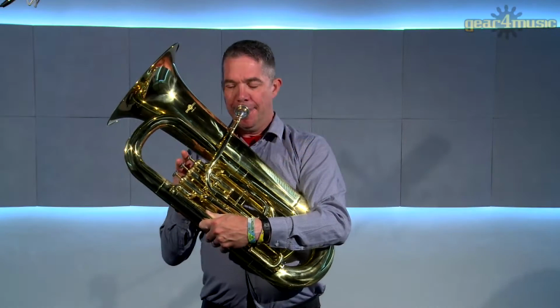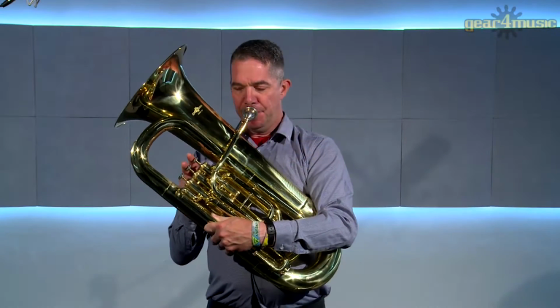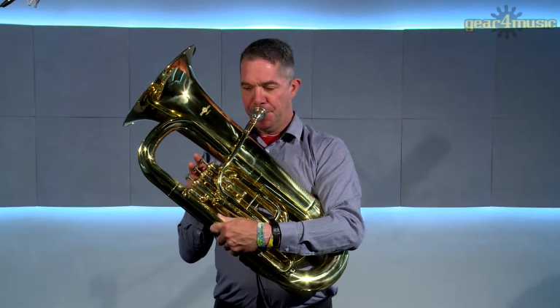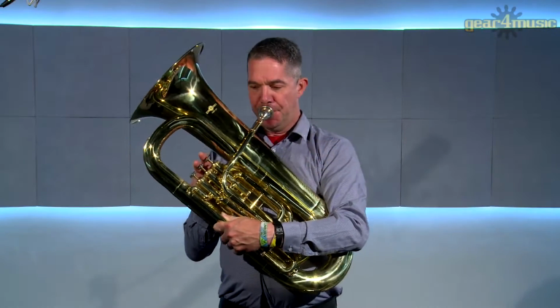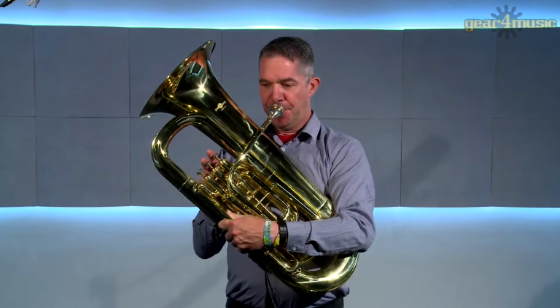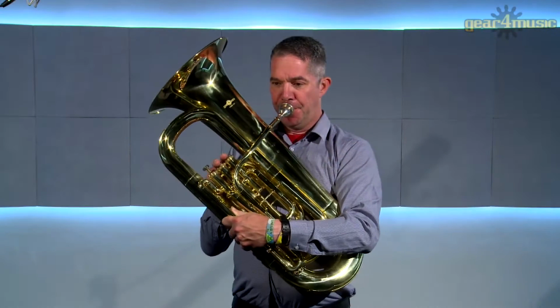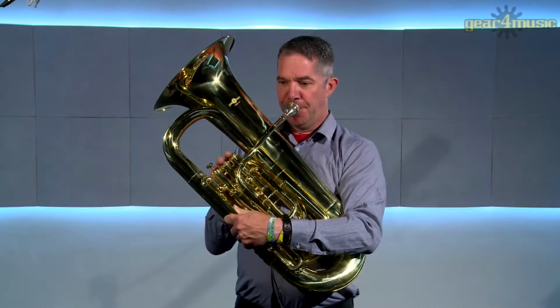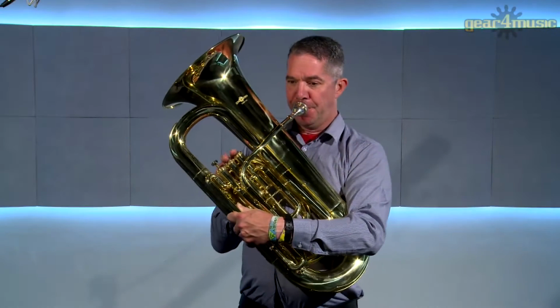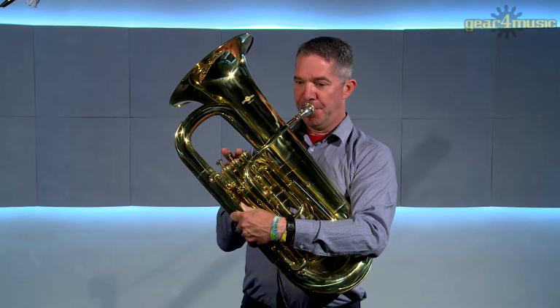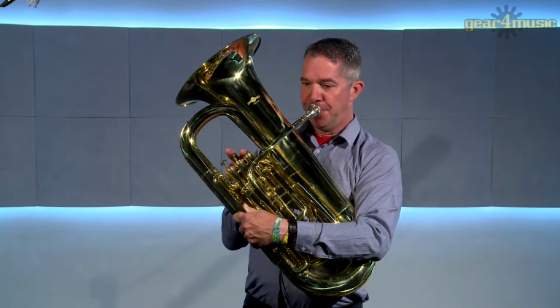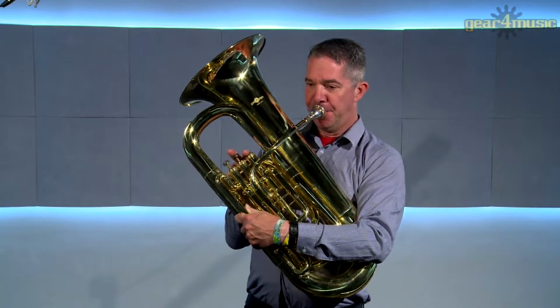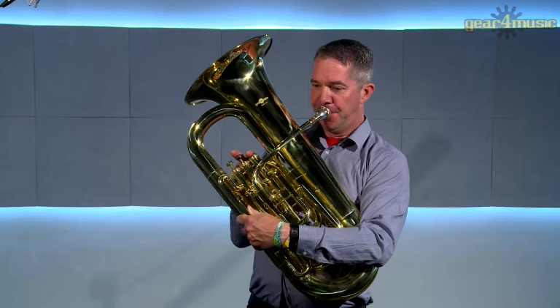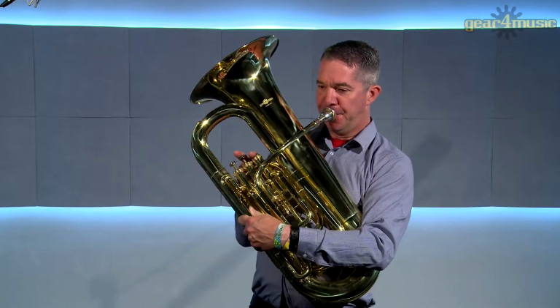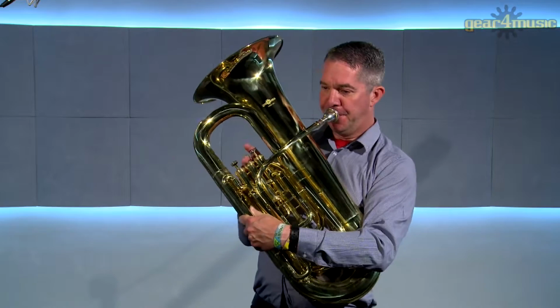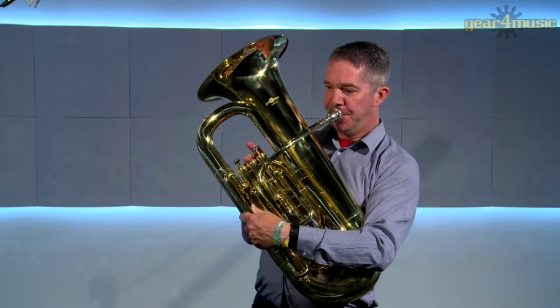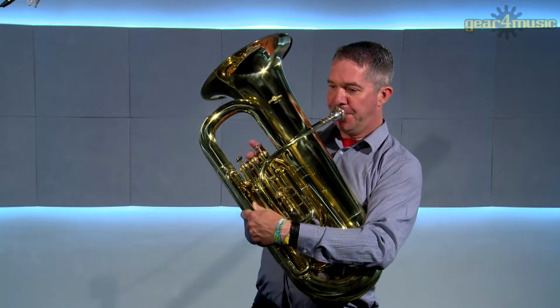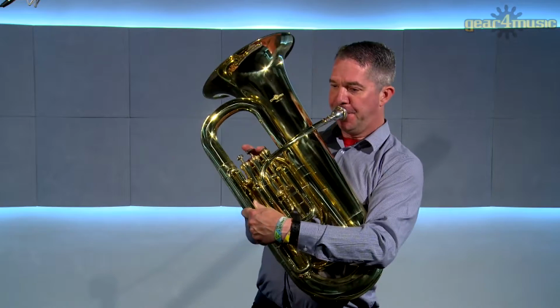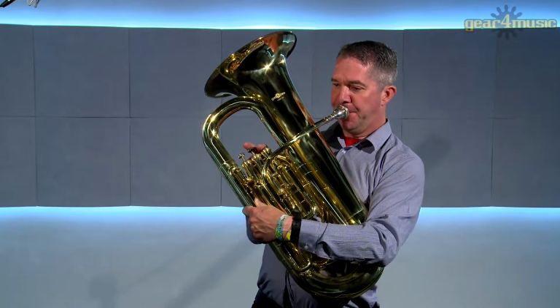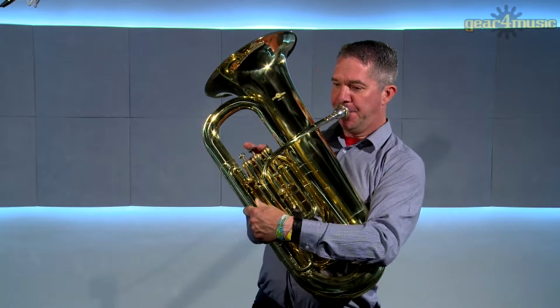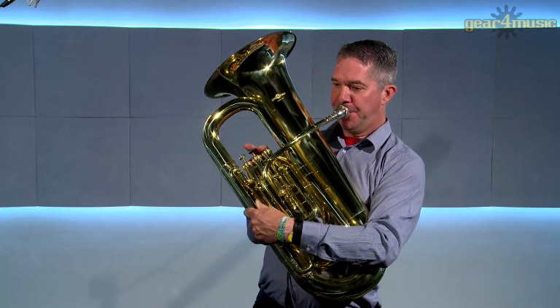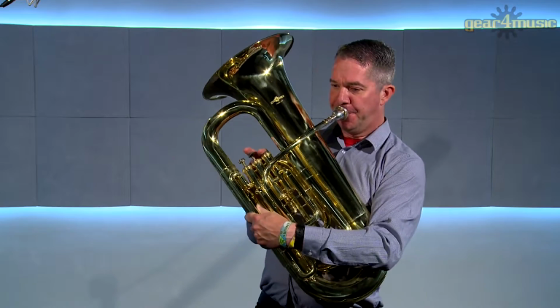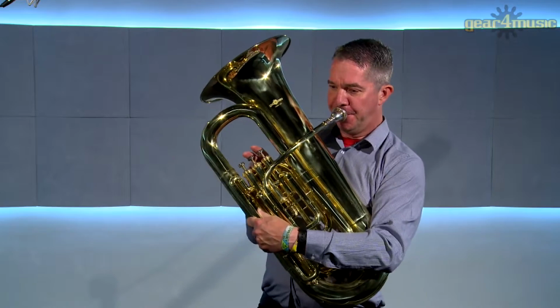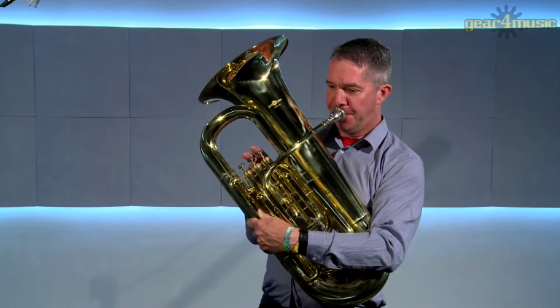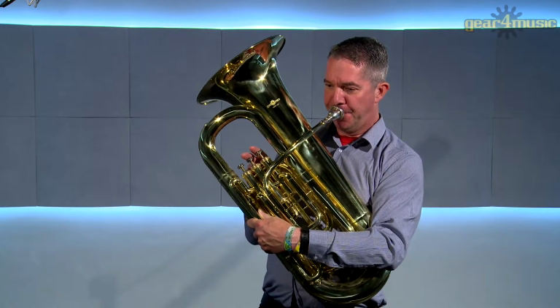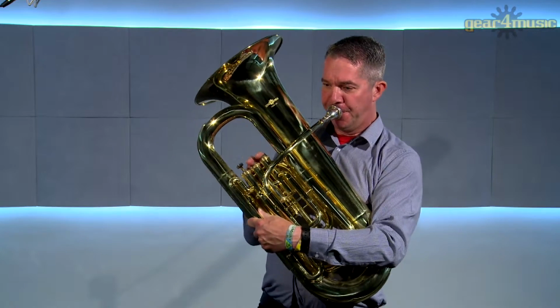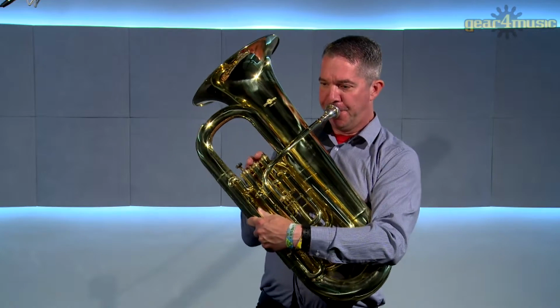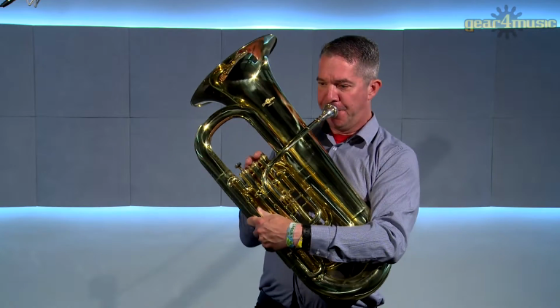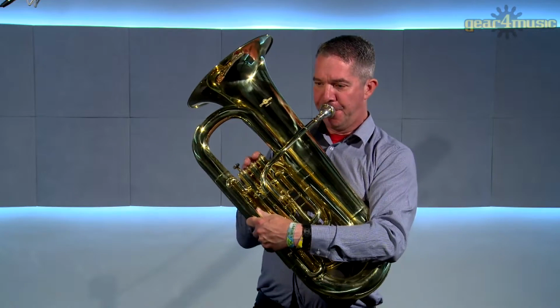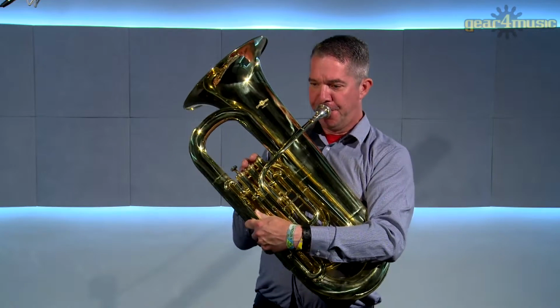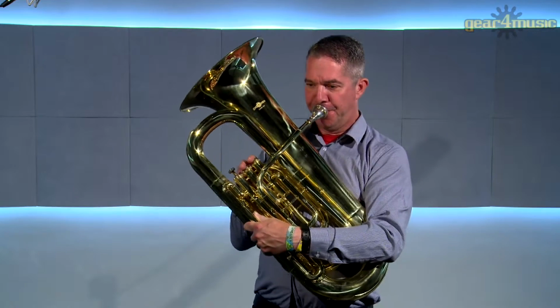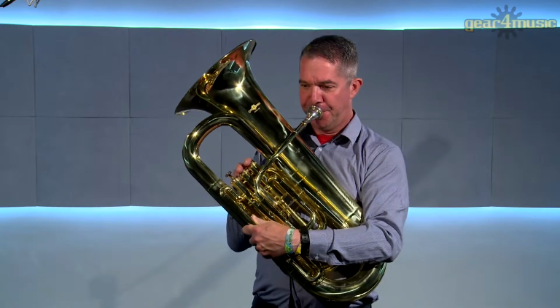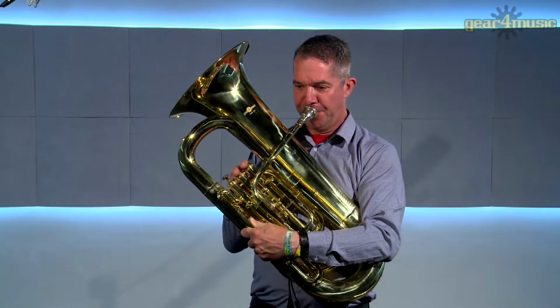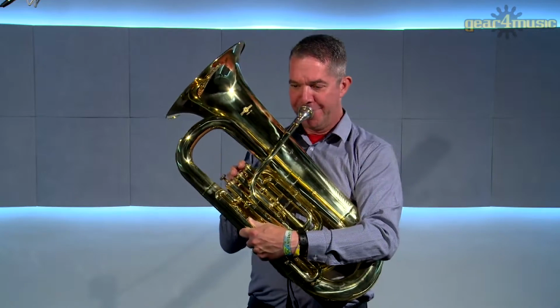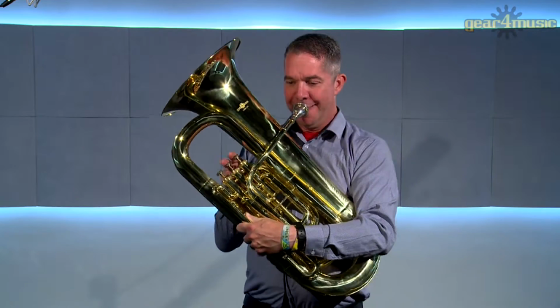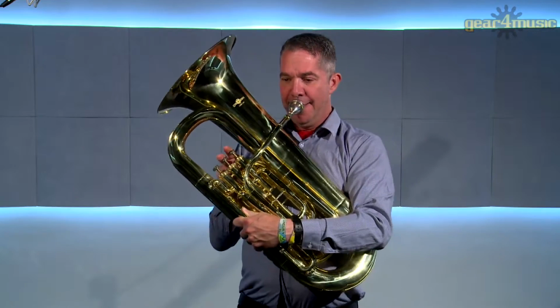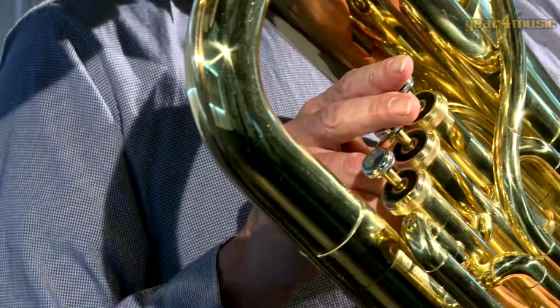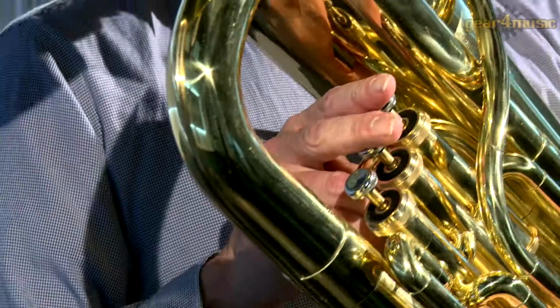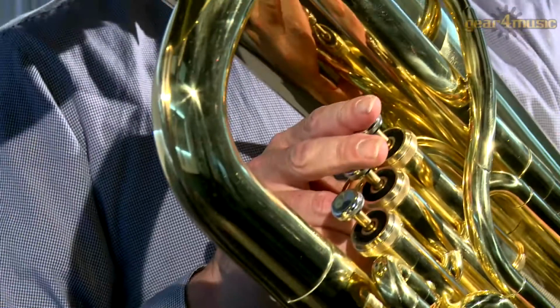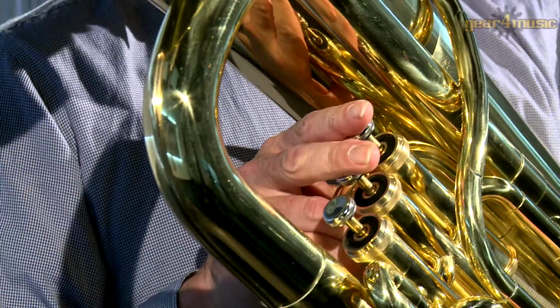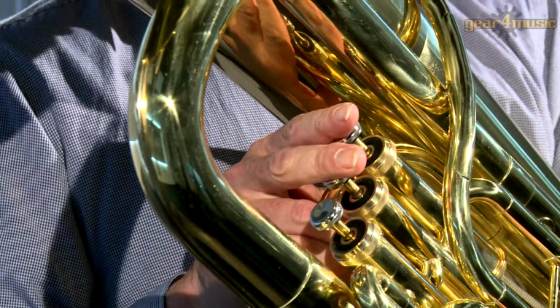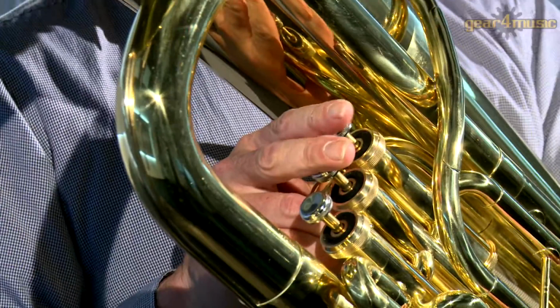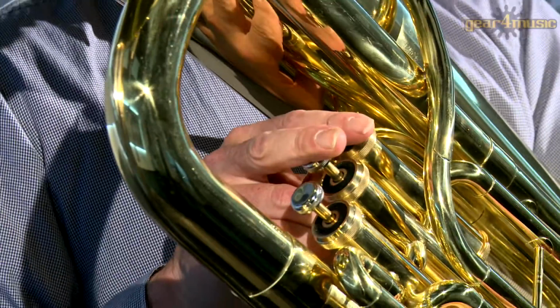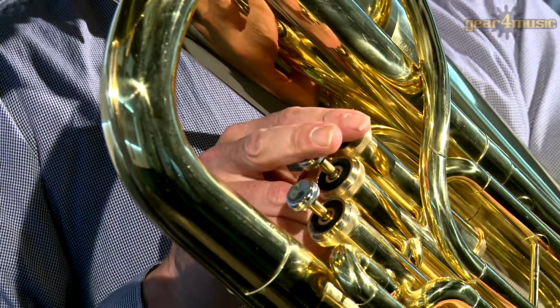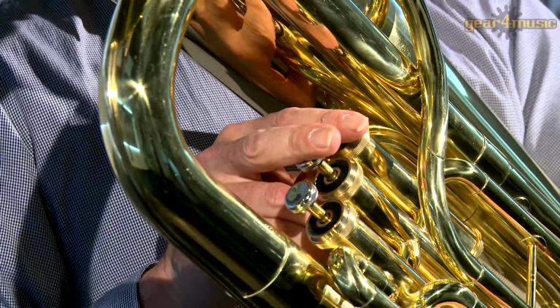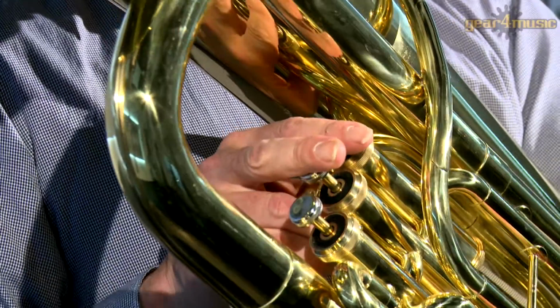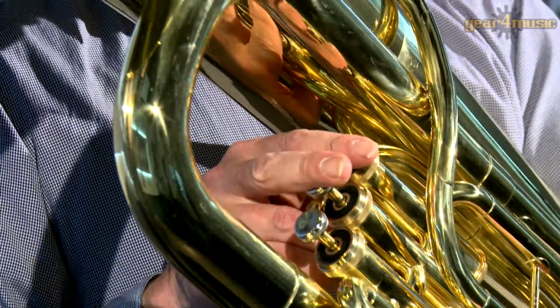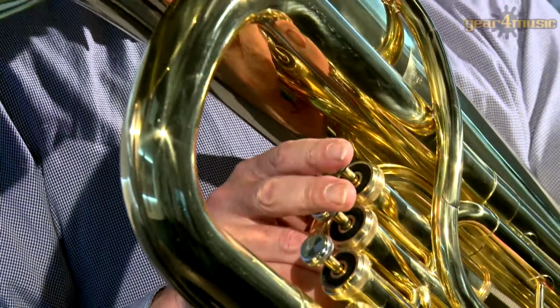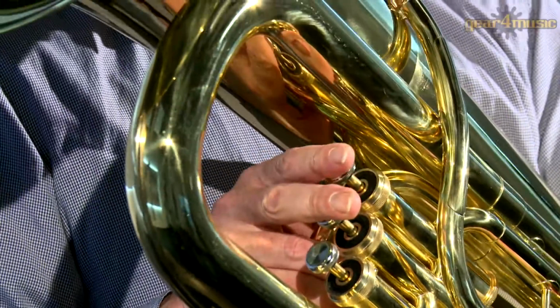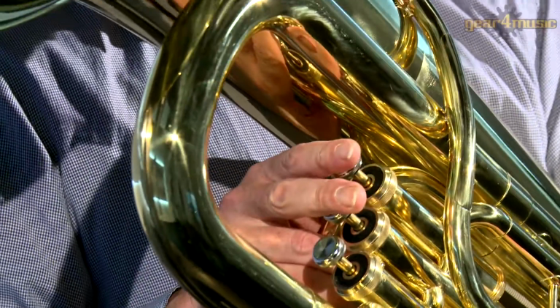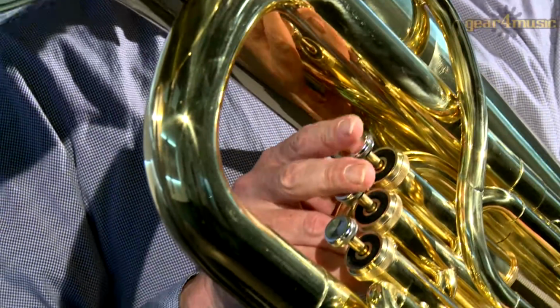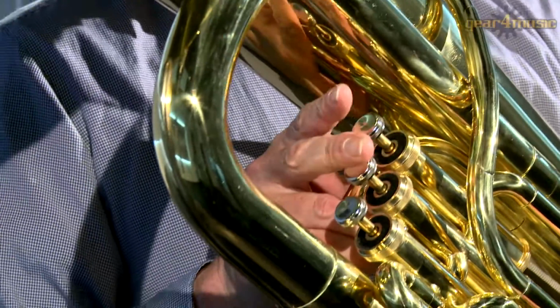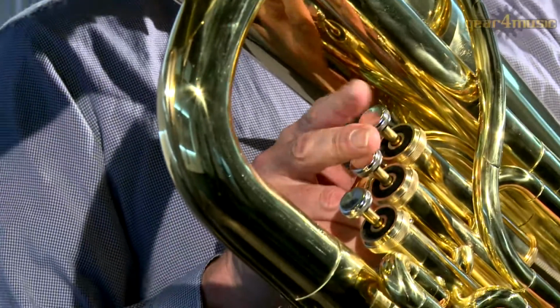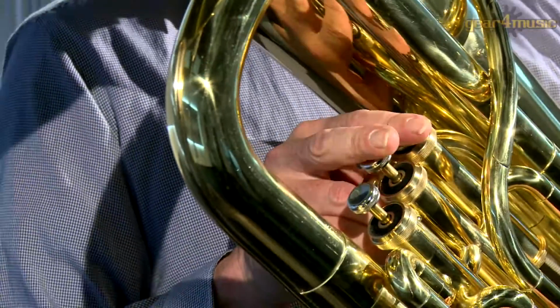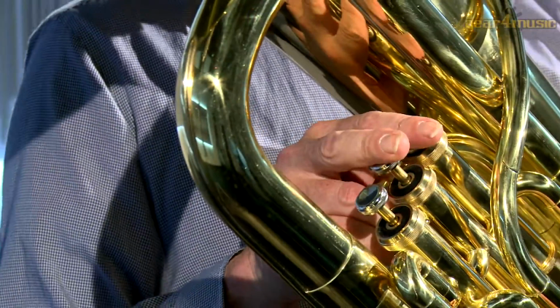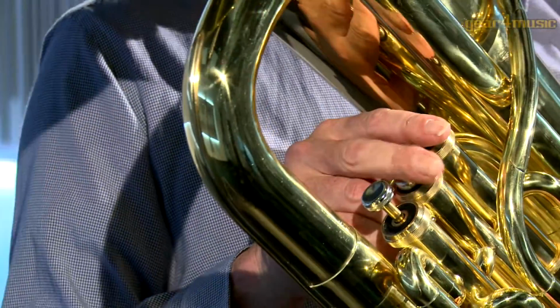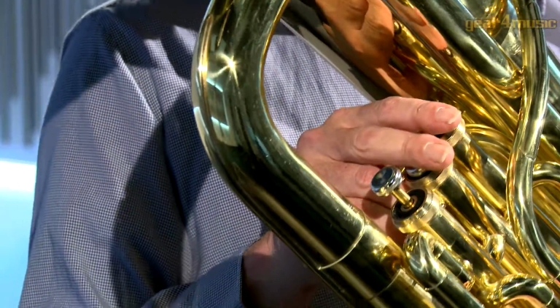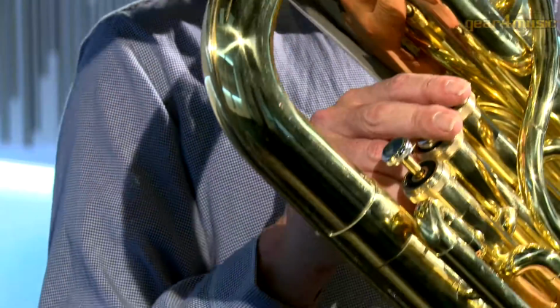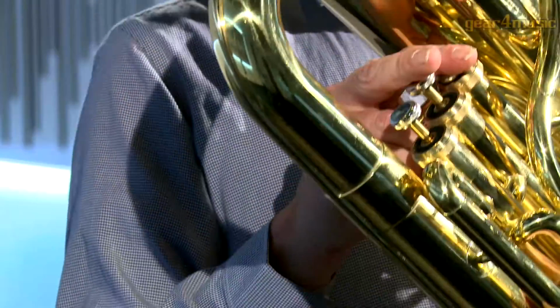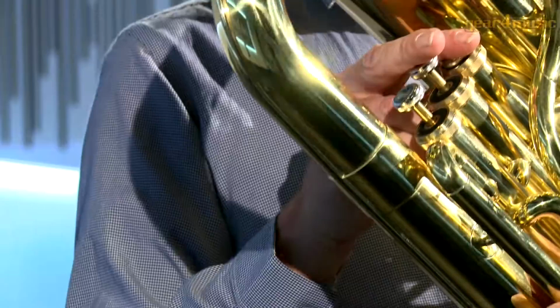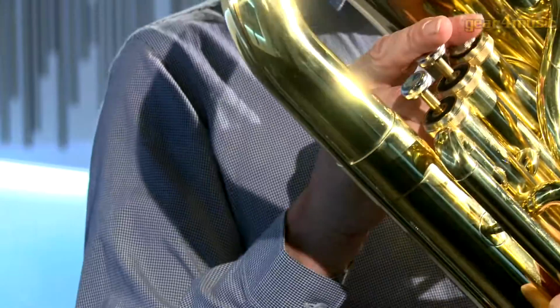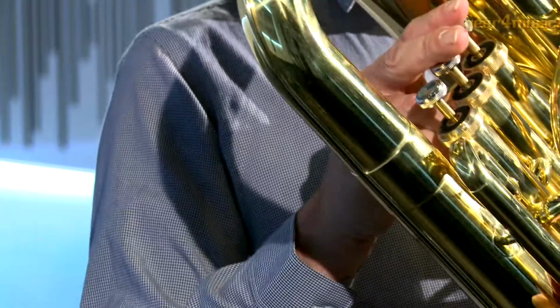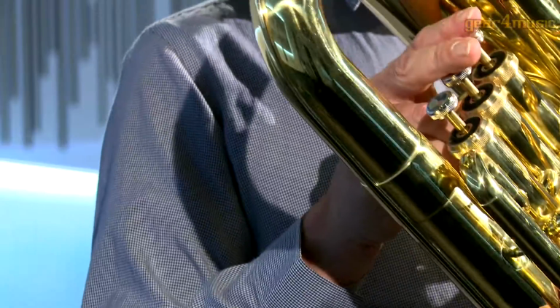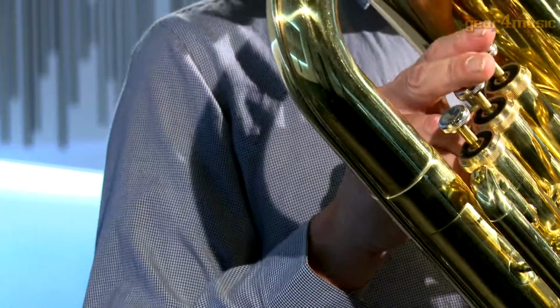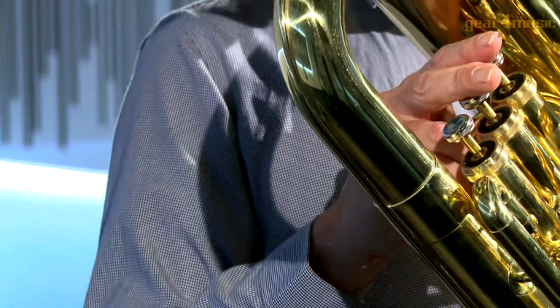Hello and welcome to Gear 4 Music, where James is playing the student E-flat tuba by Gear 4 Music.